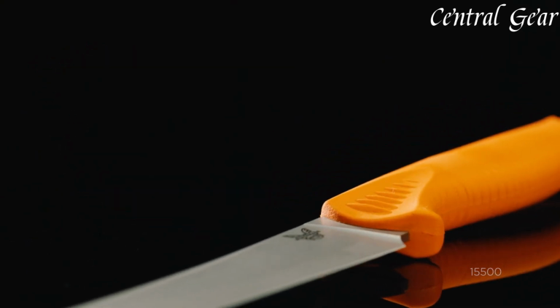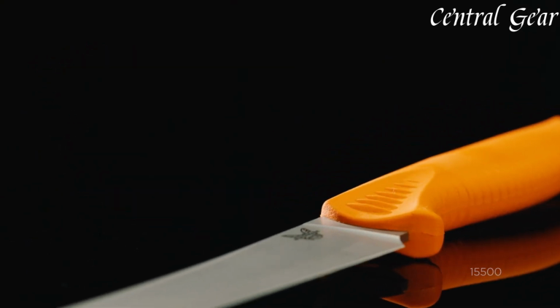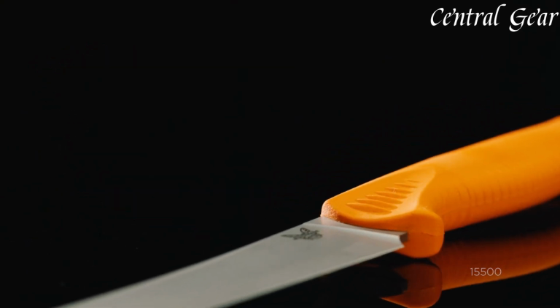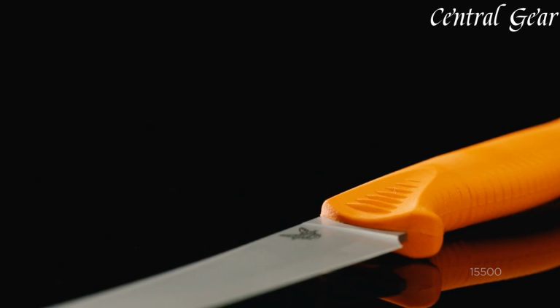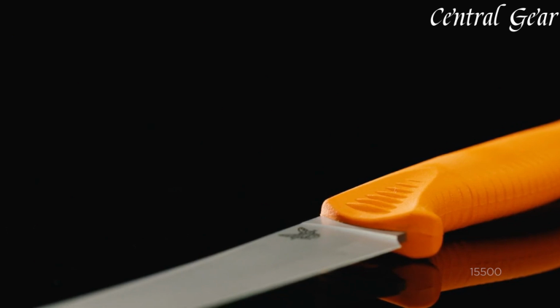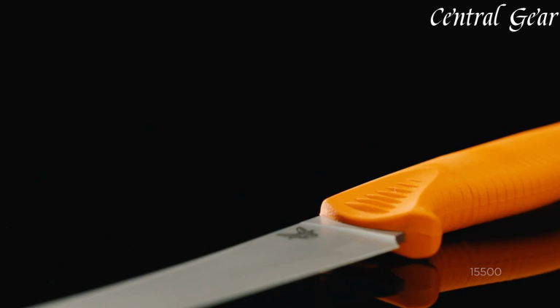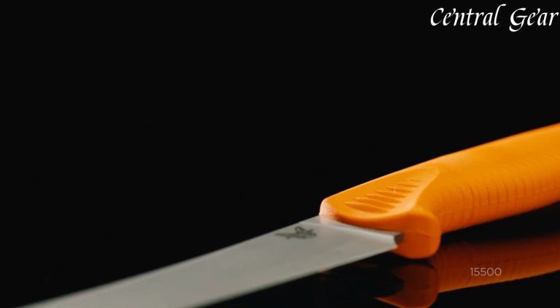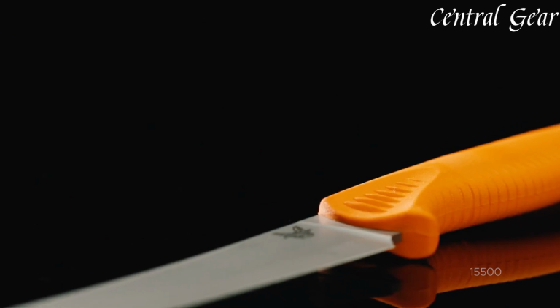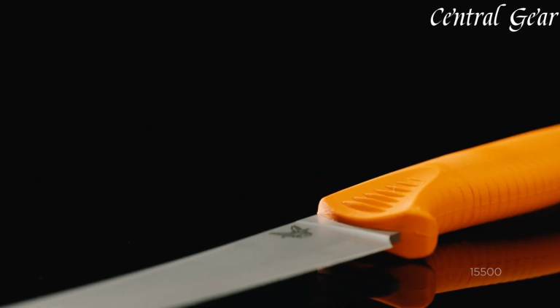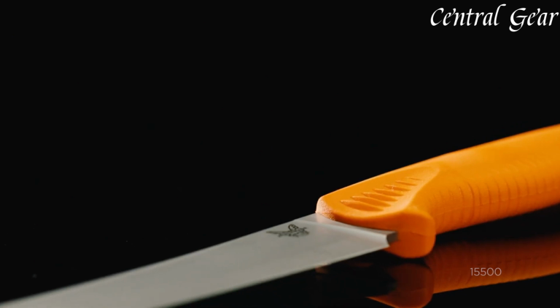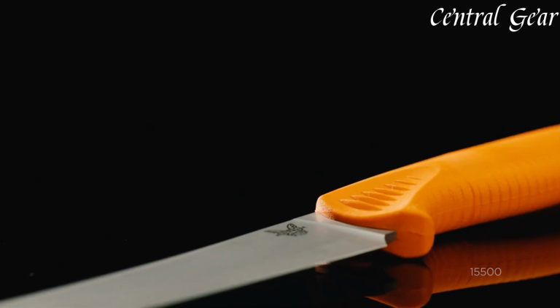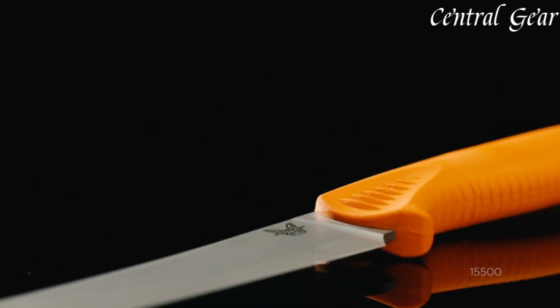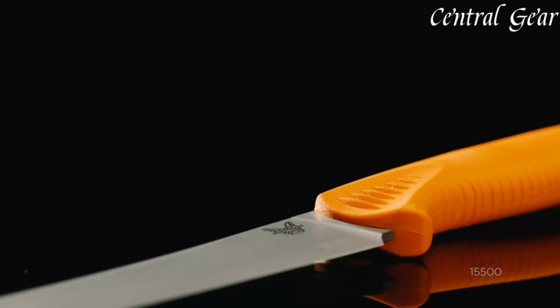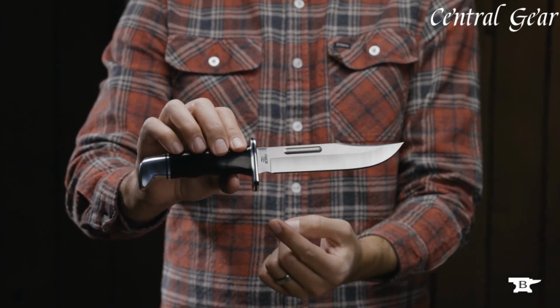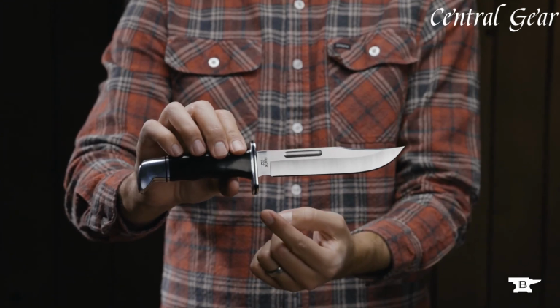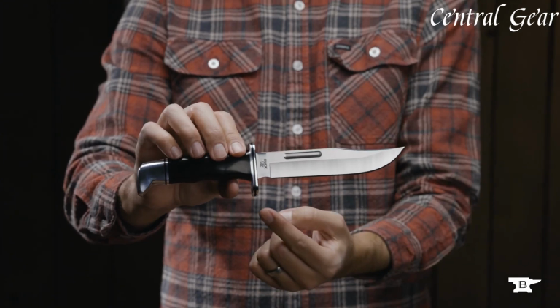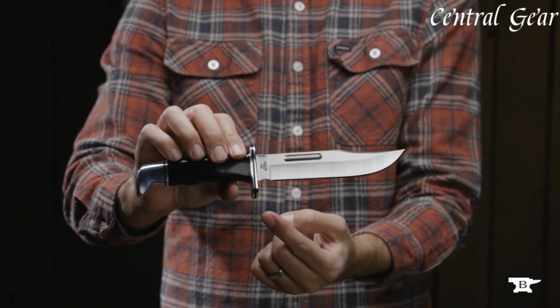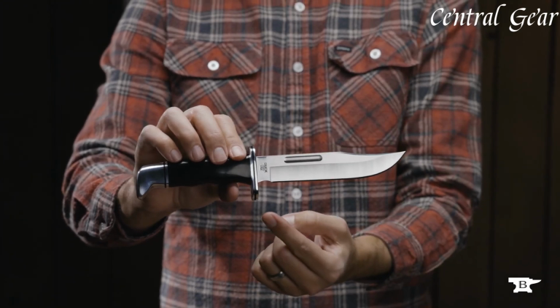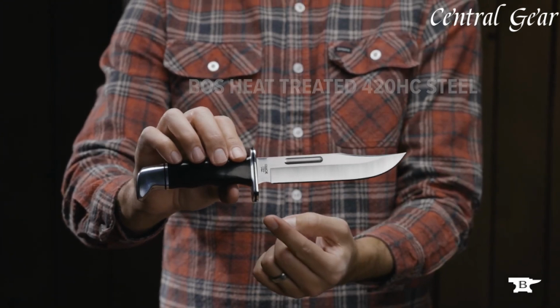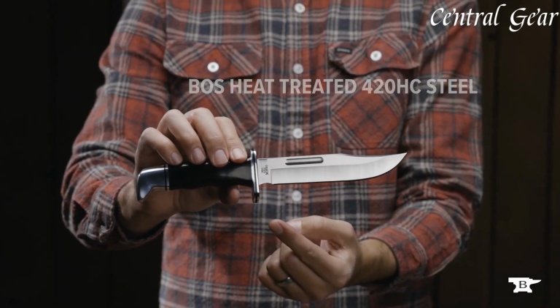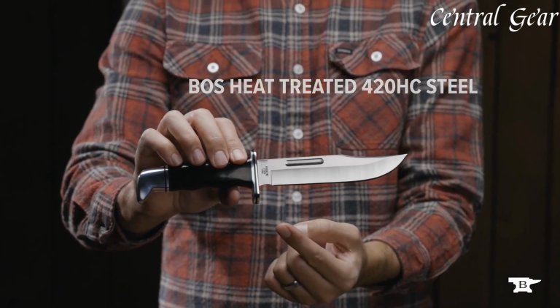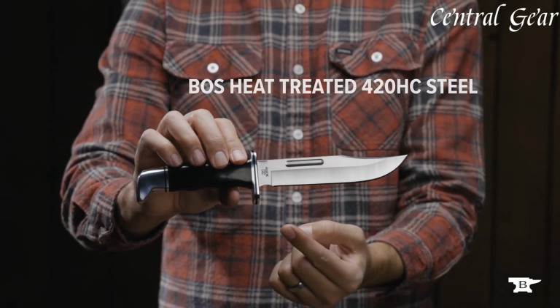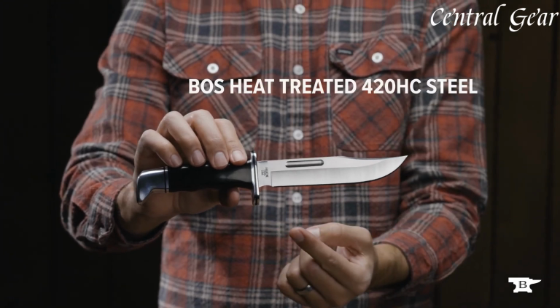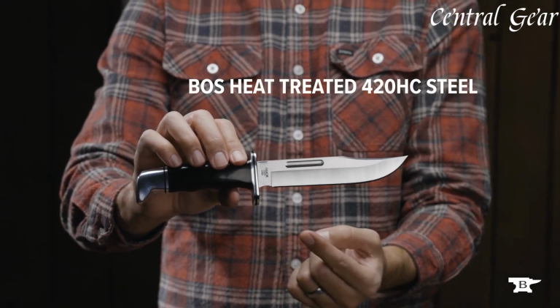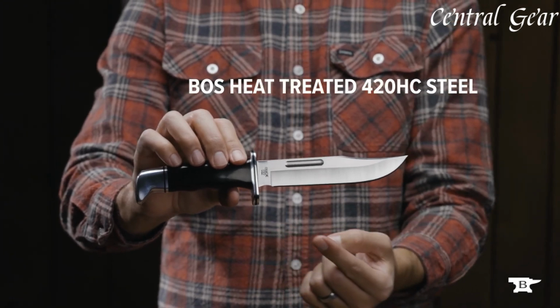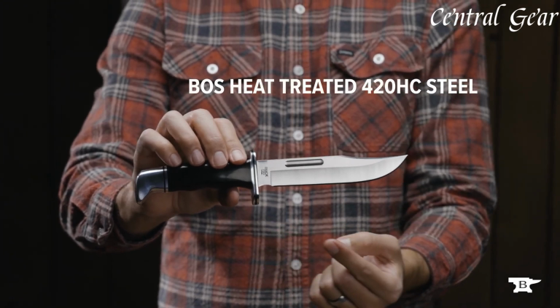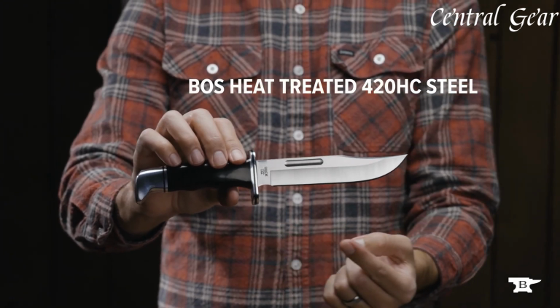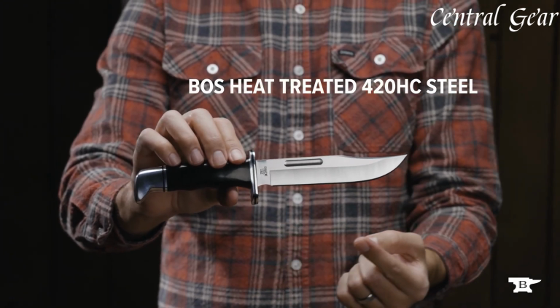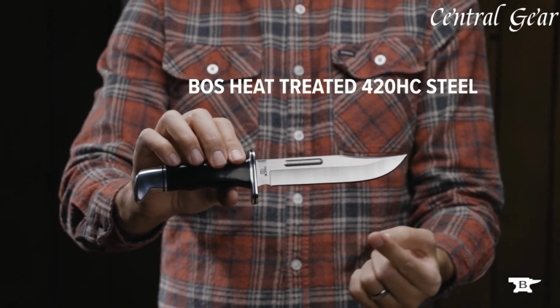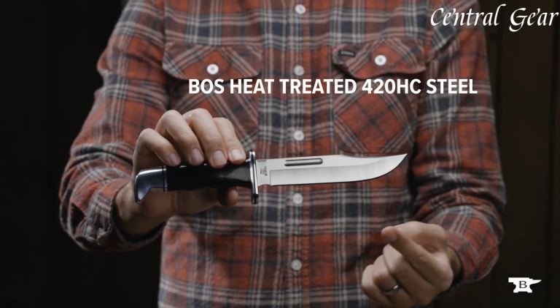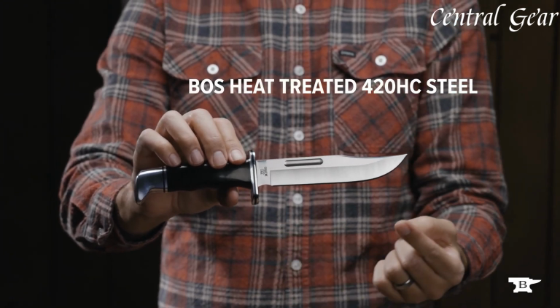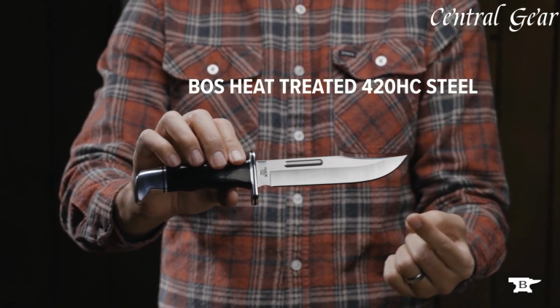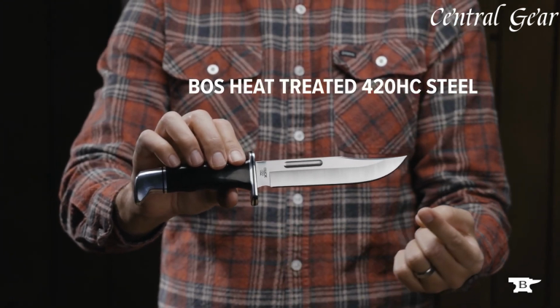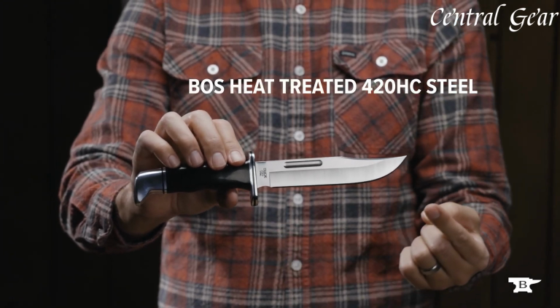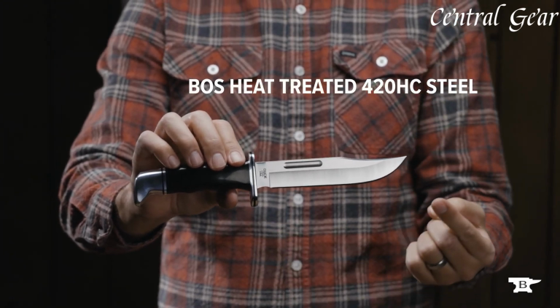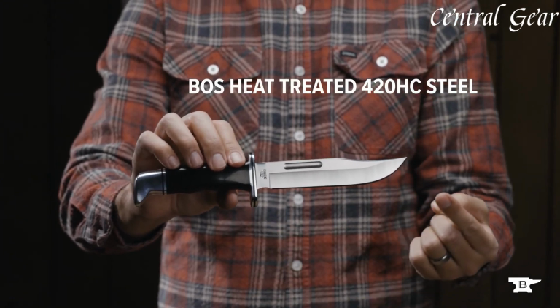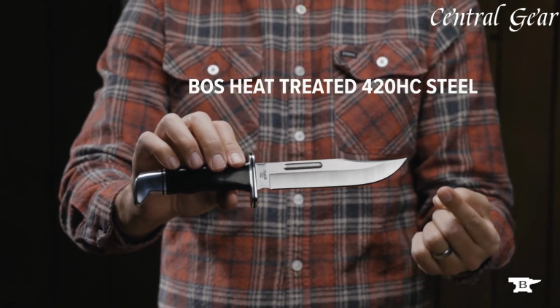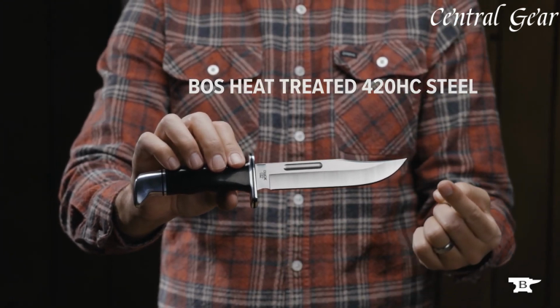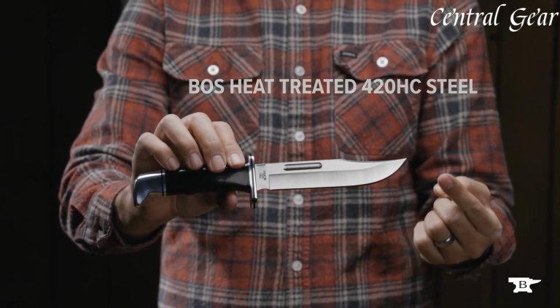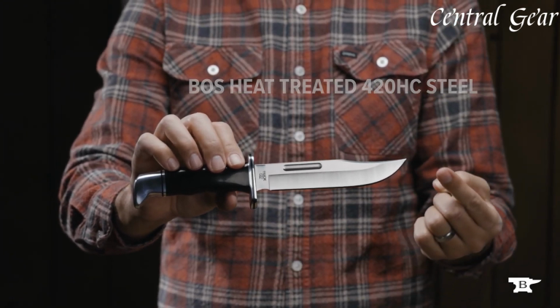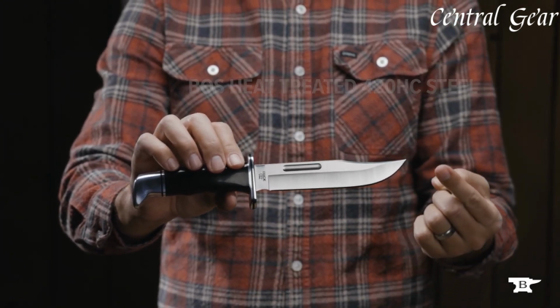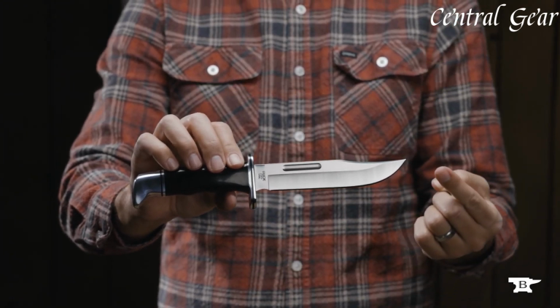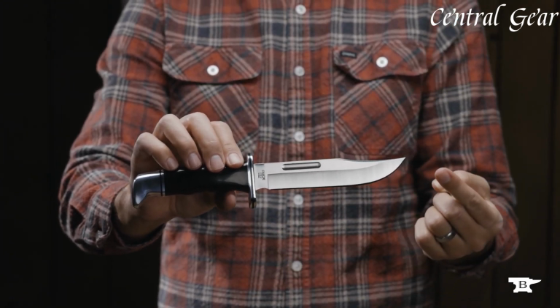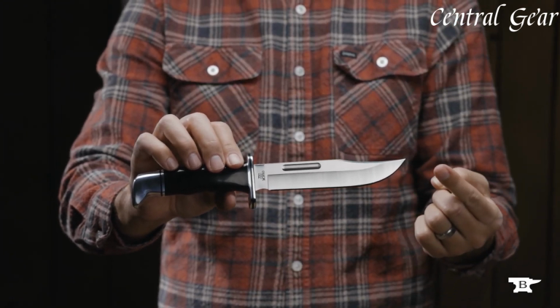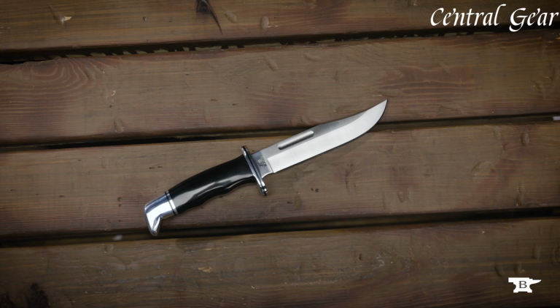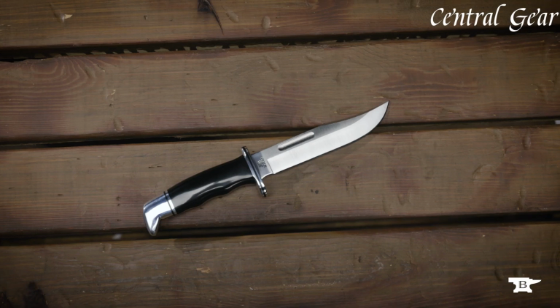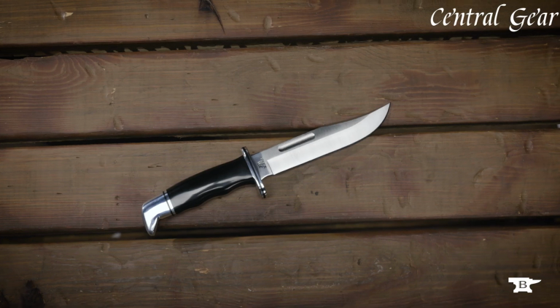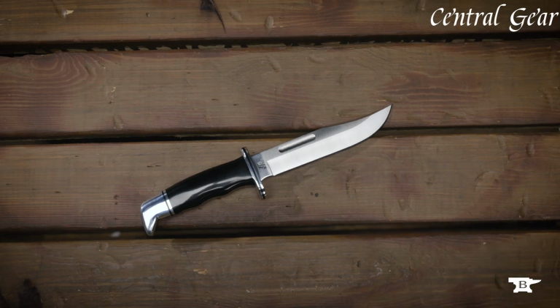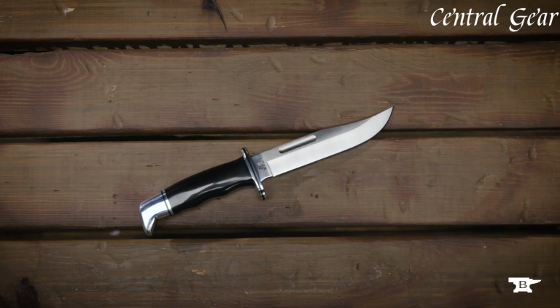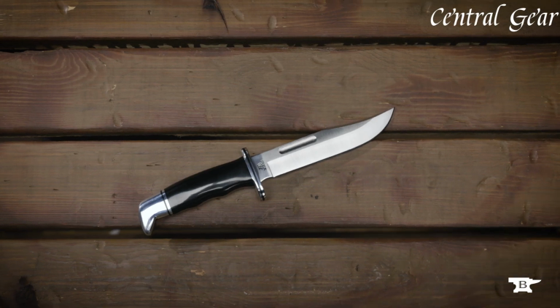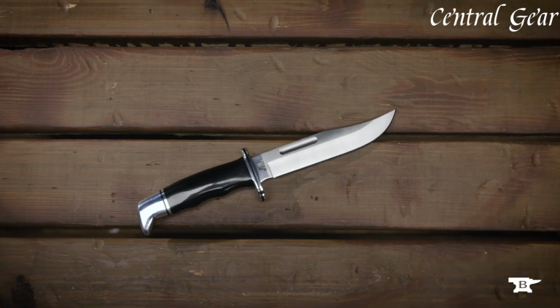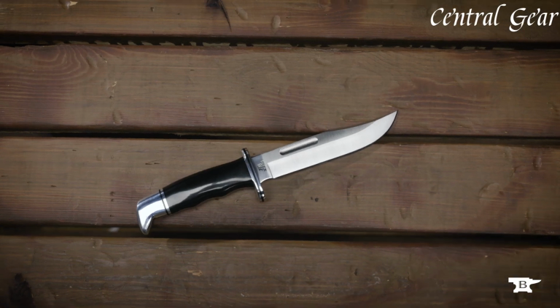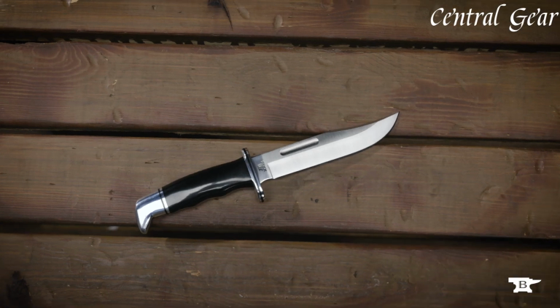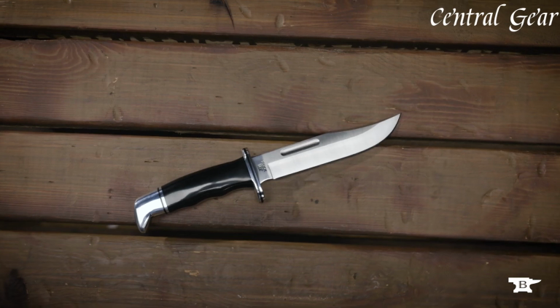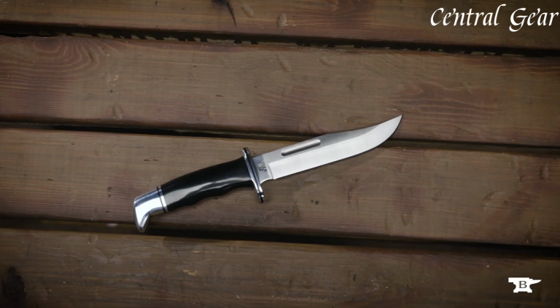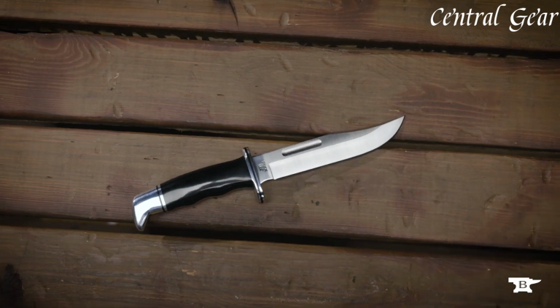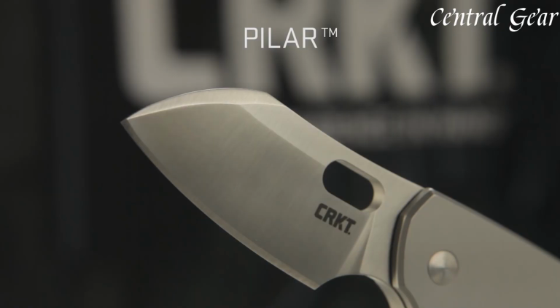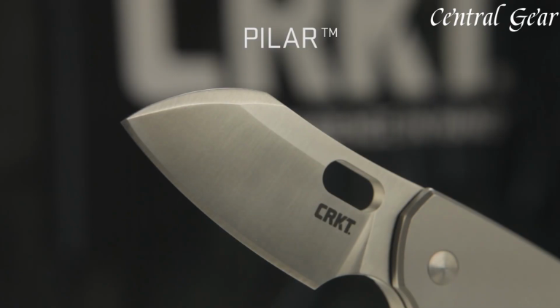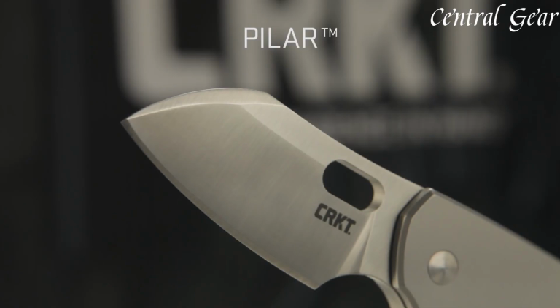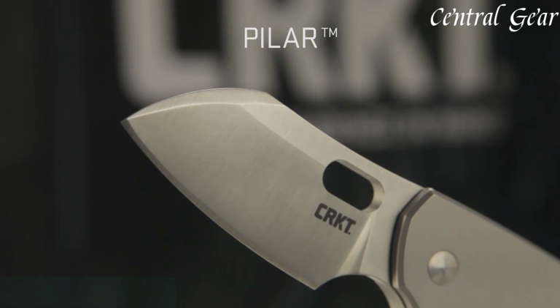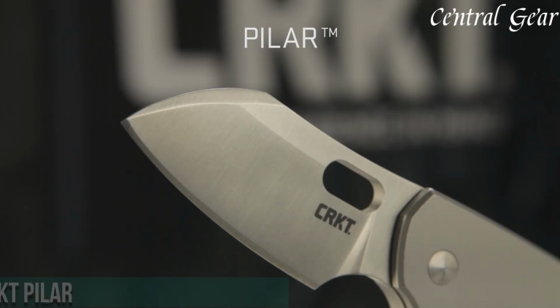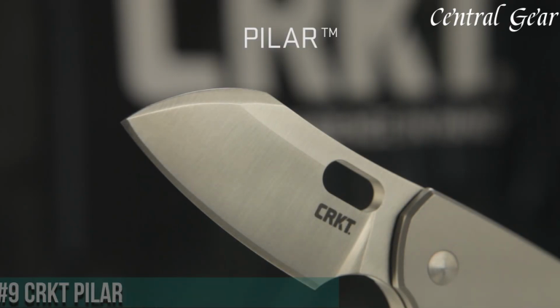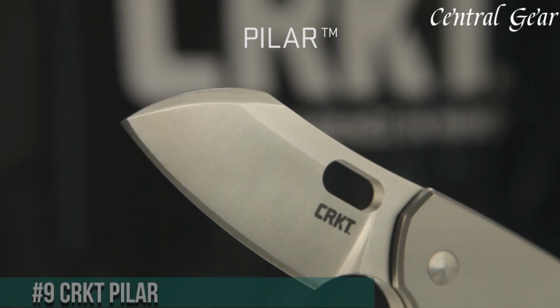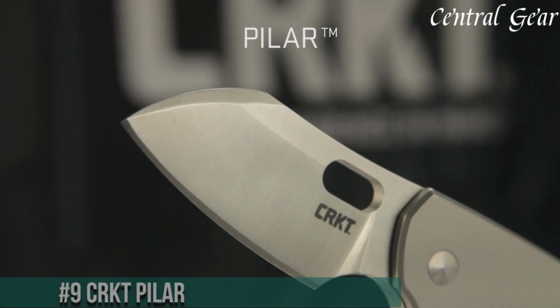Links to all the products mentioned in this video can be found in the description below. Now let's get started. Number 9.